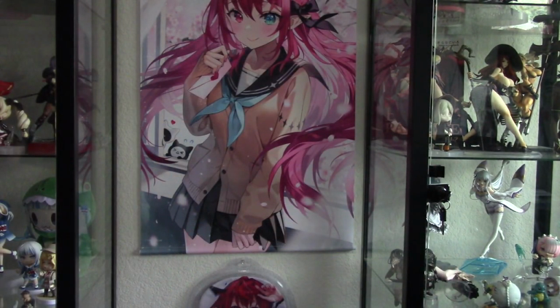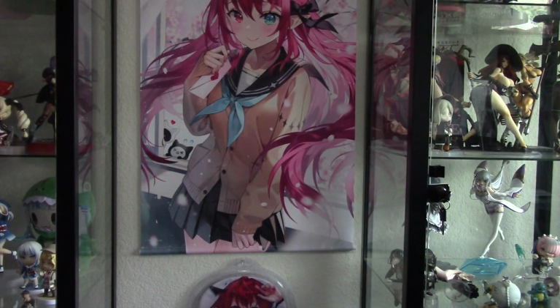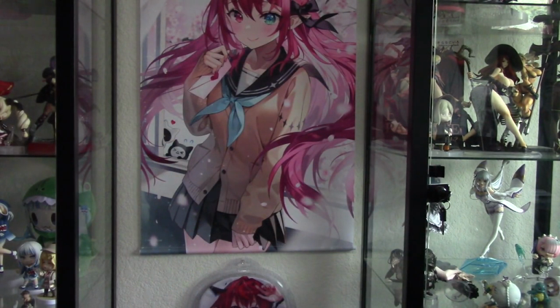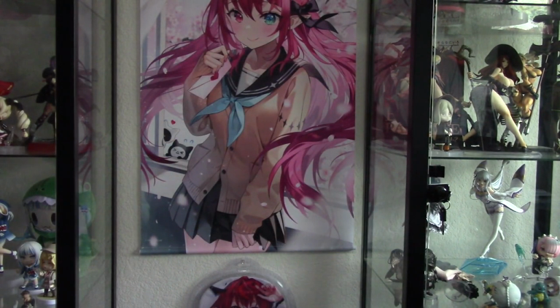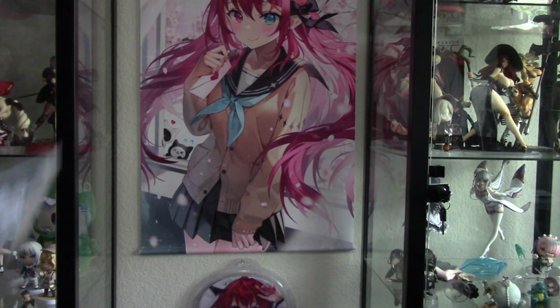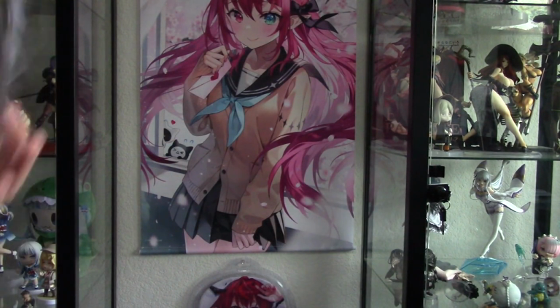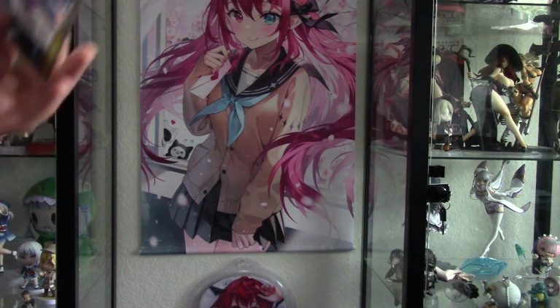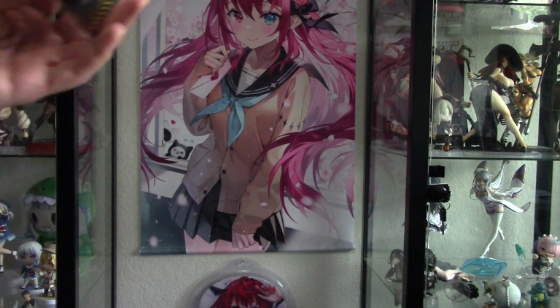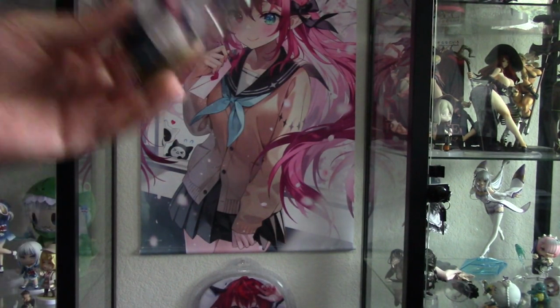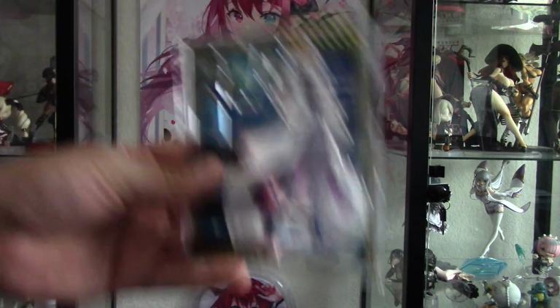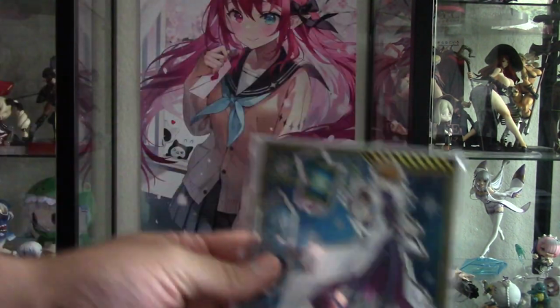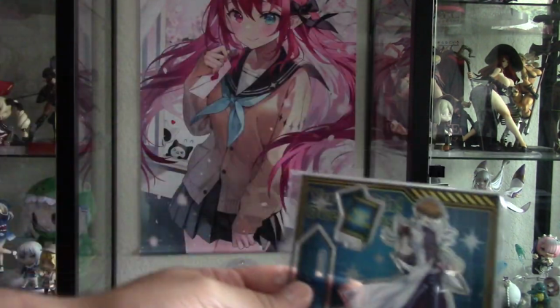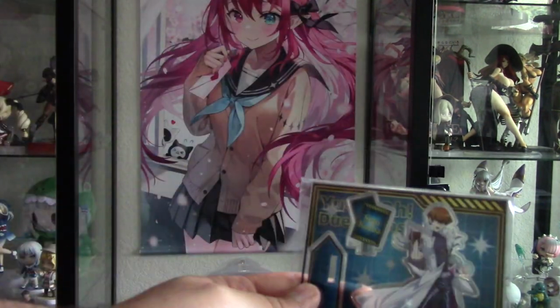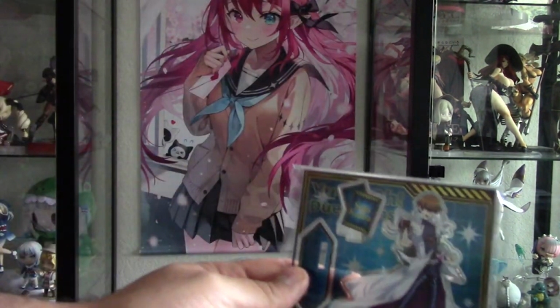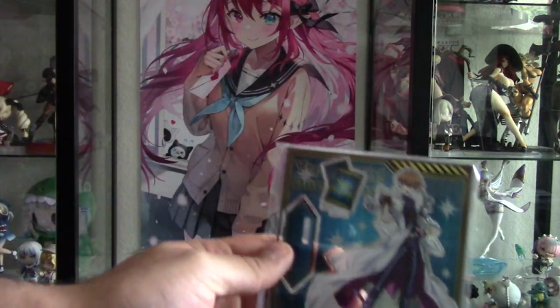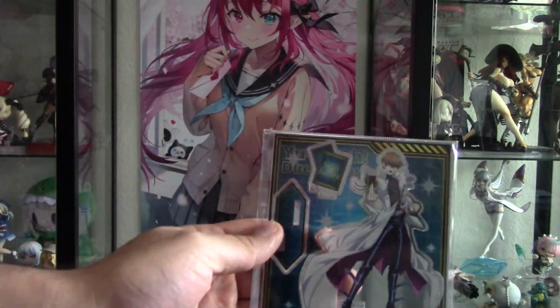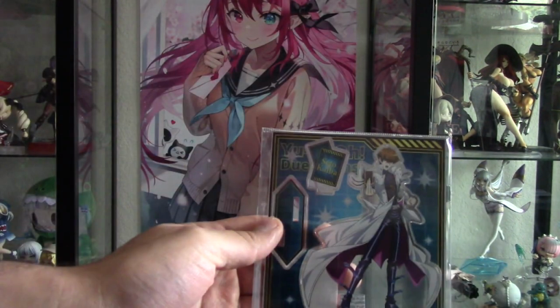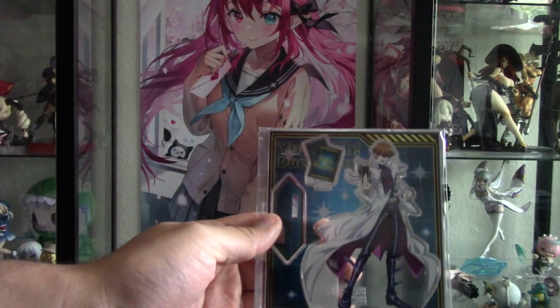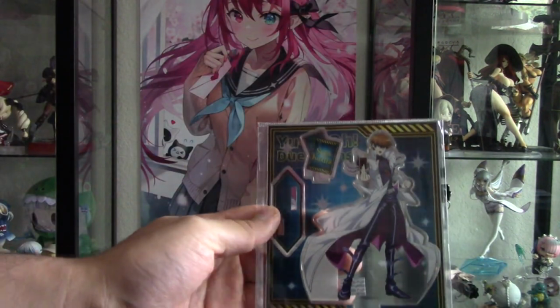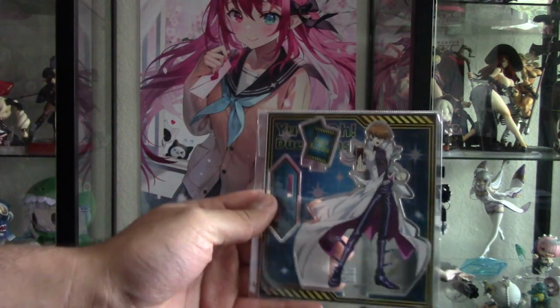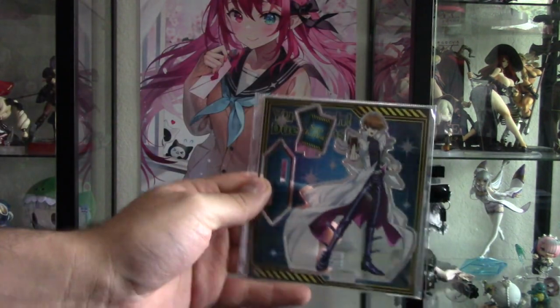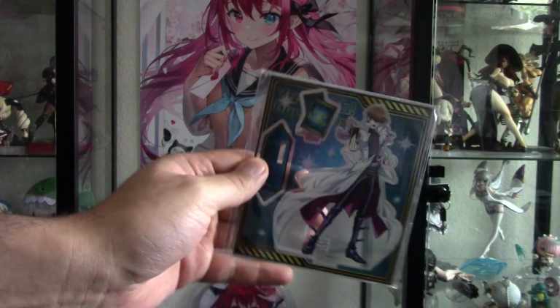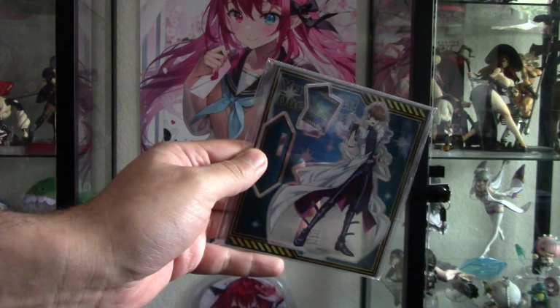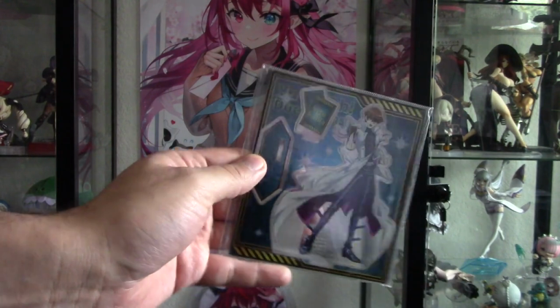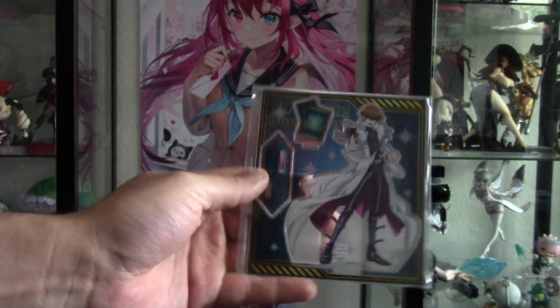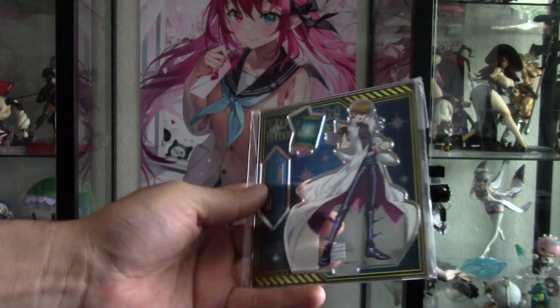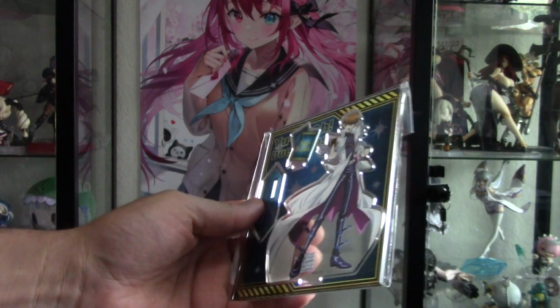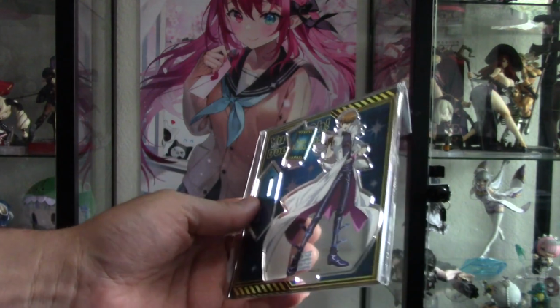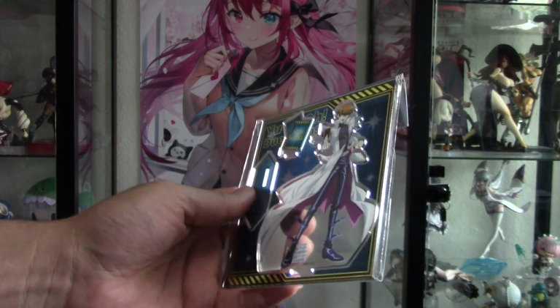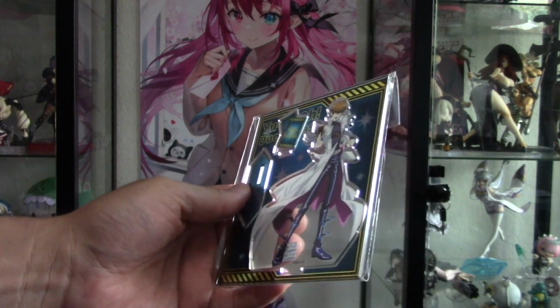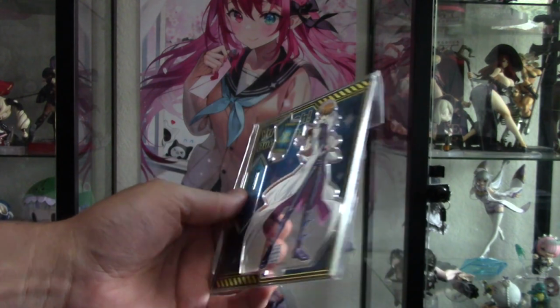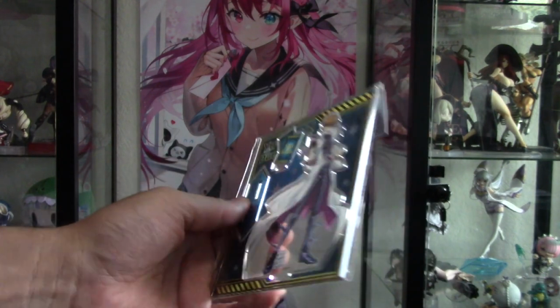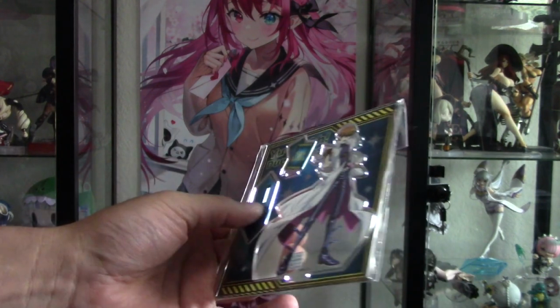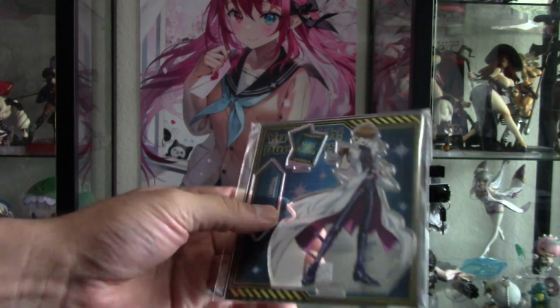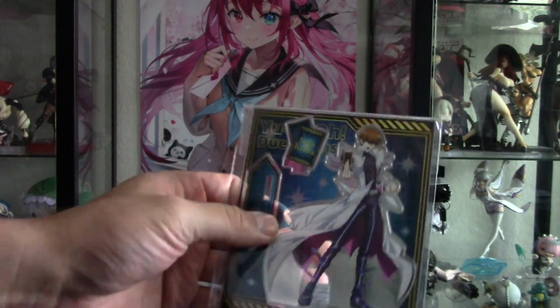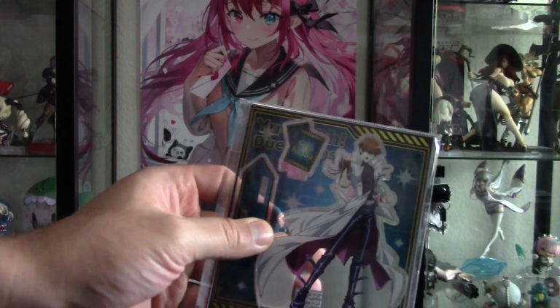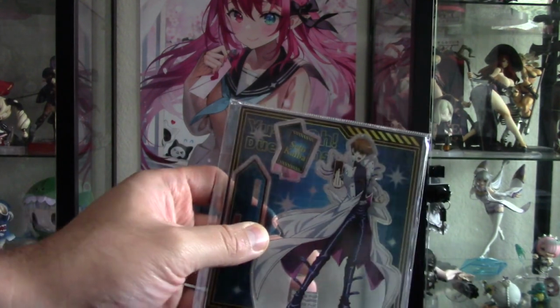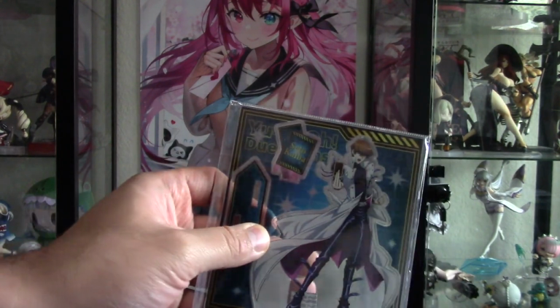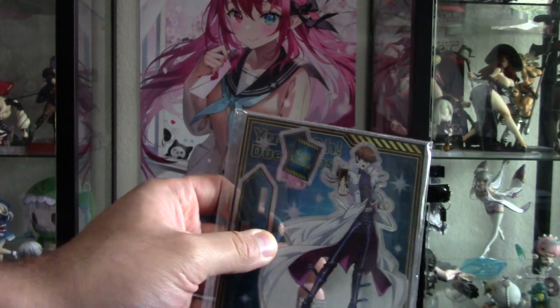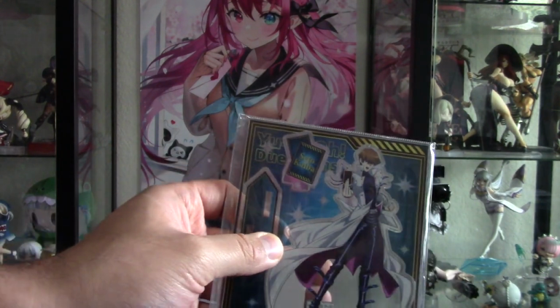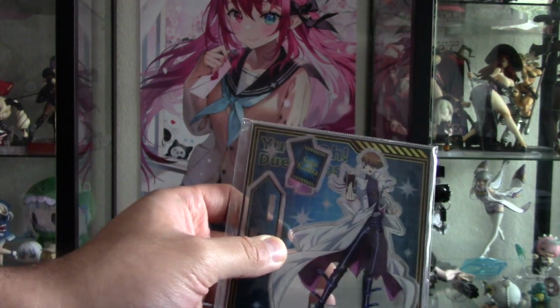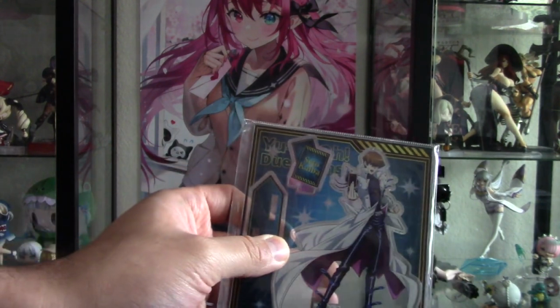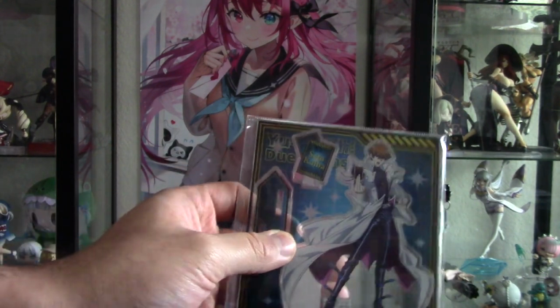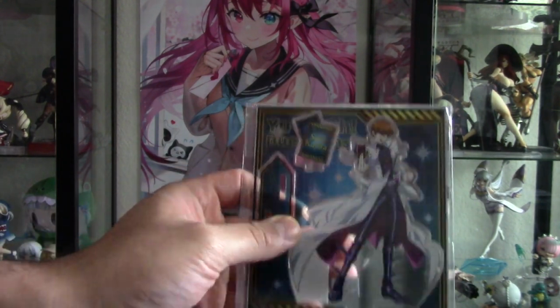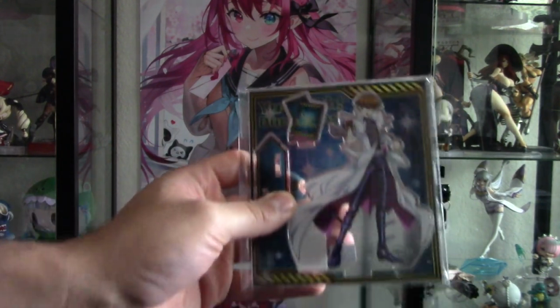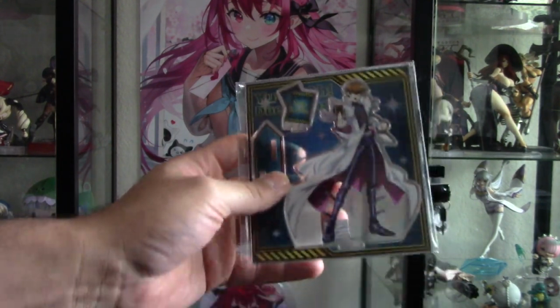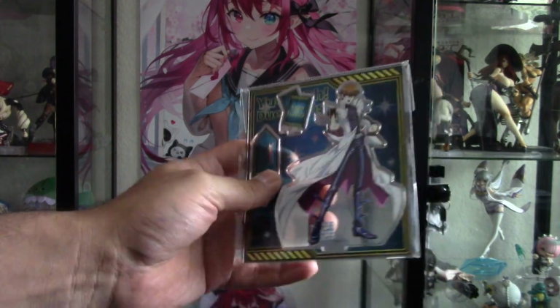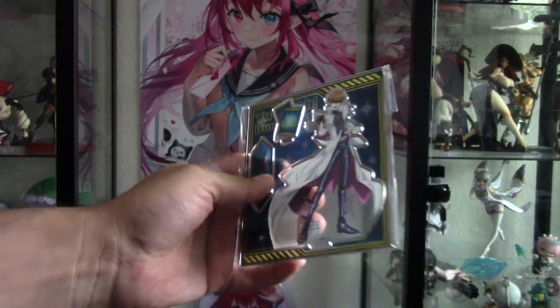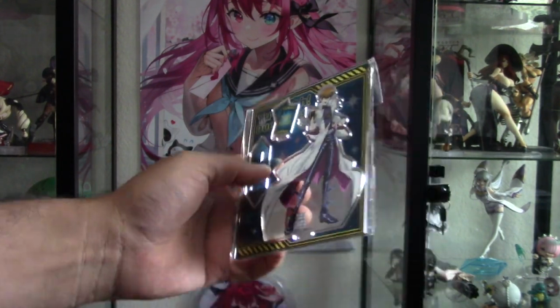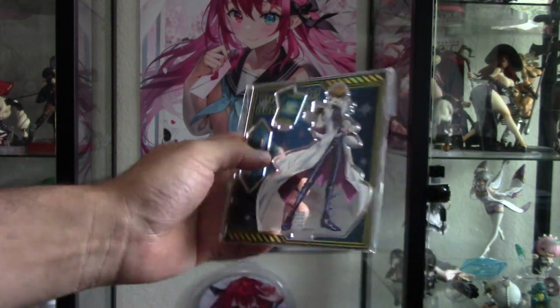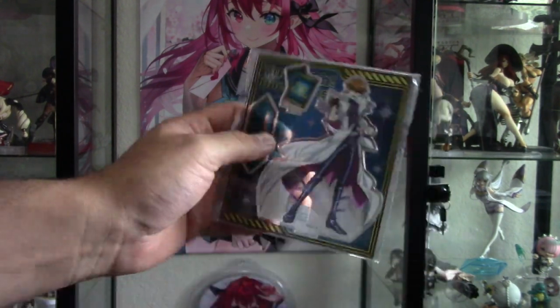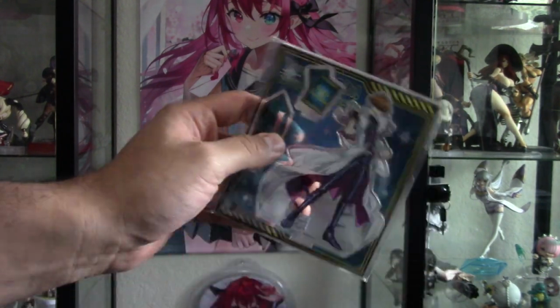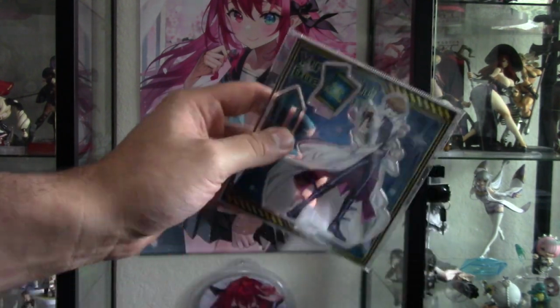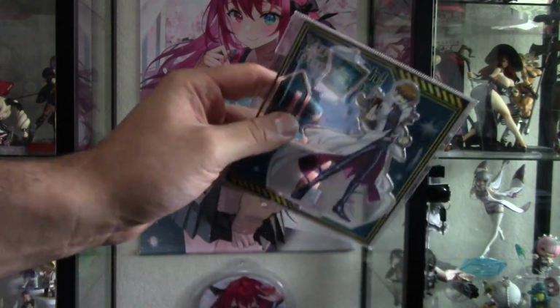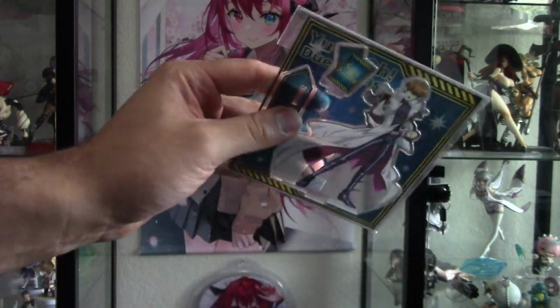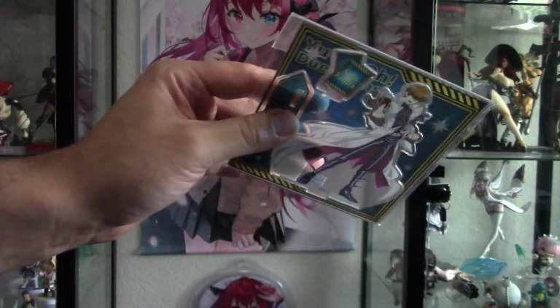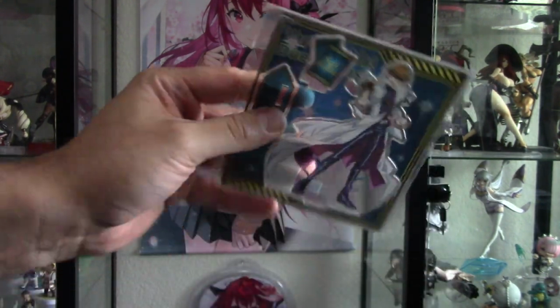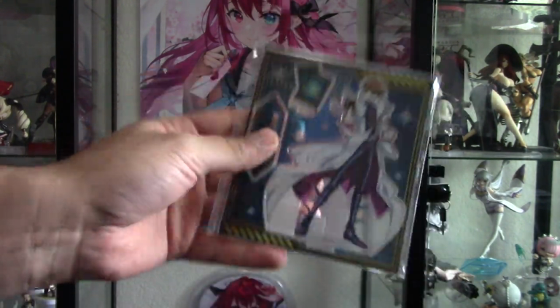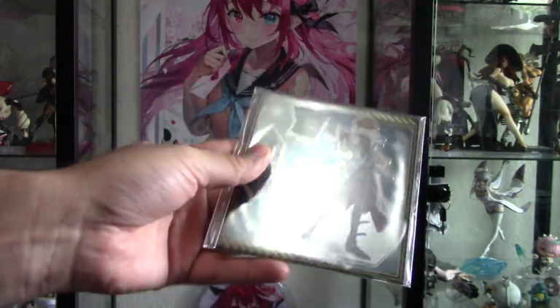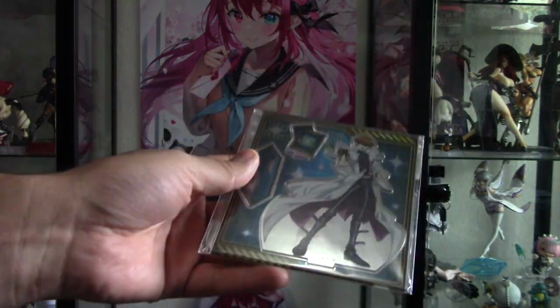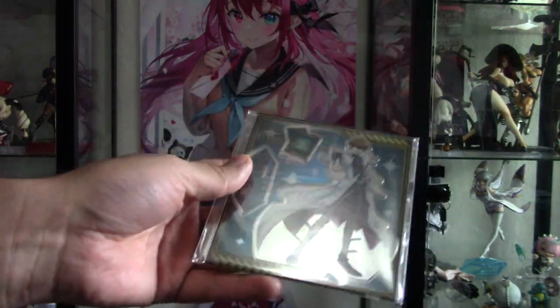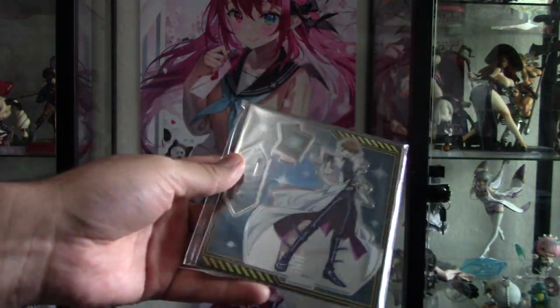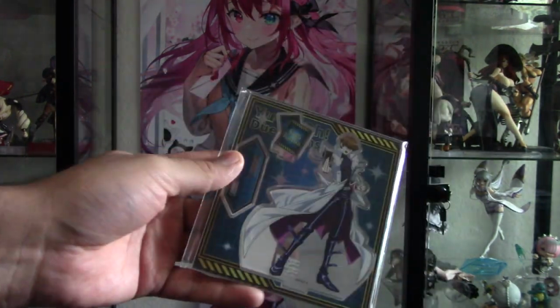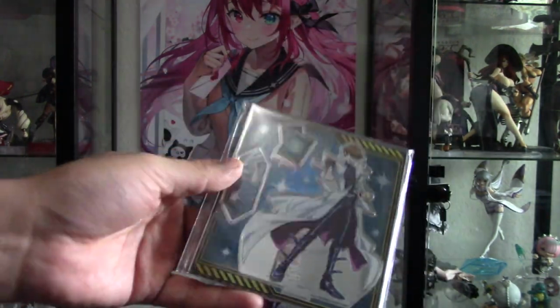We also got this Seto Kaiba acrylic stand, which is cool. I'm actually giving this as a gift to somebody else.